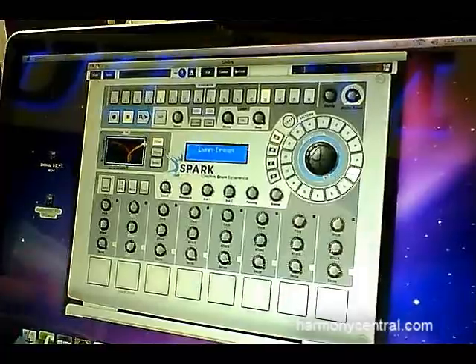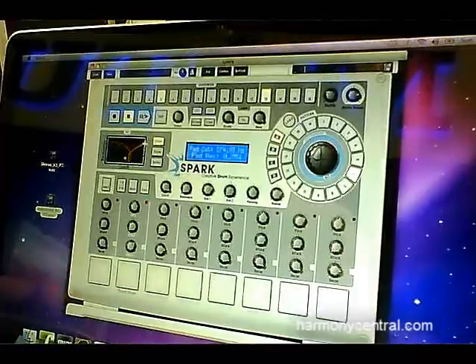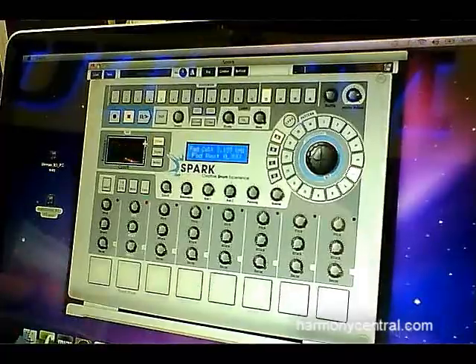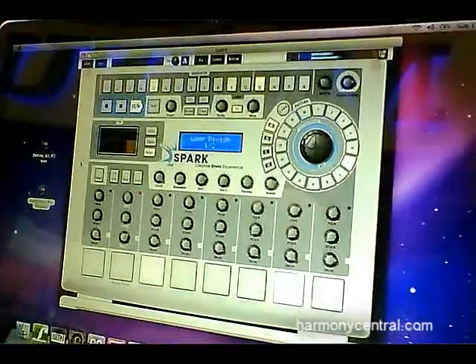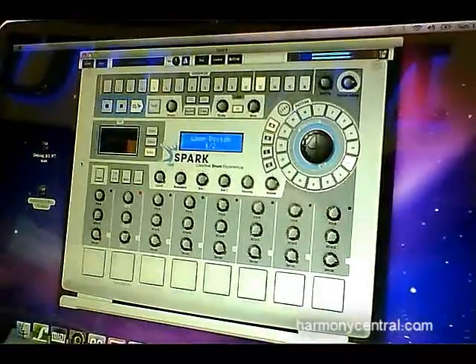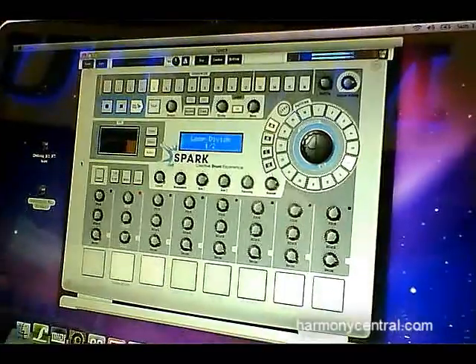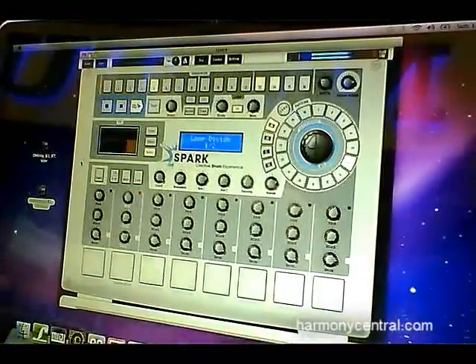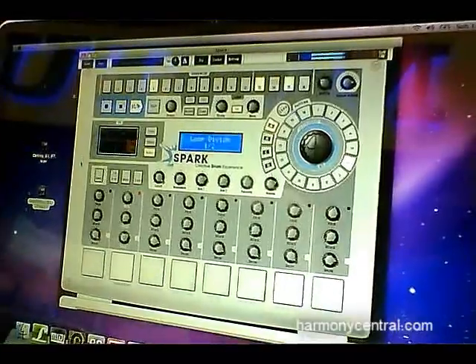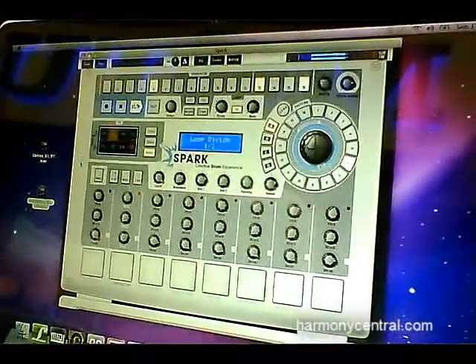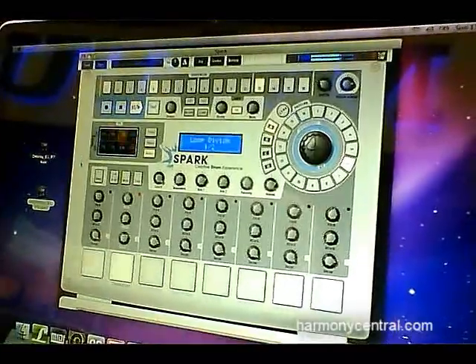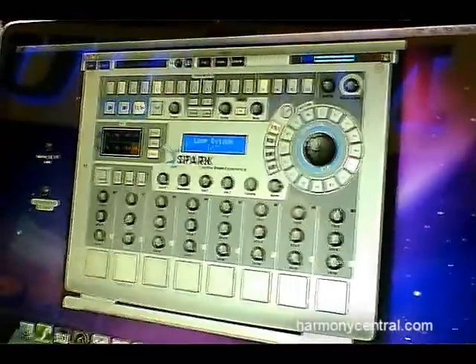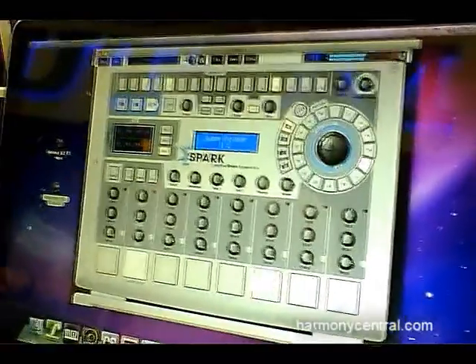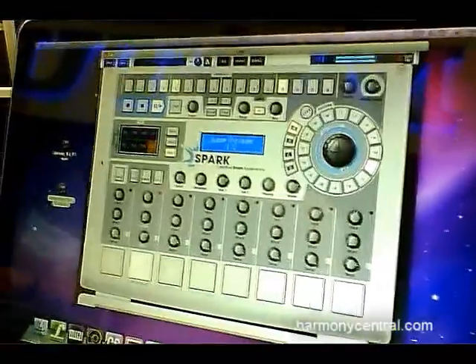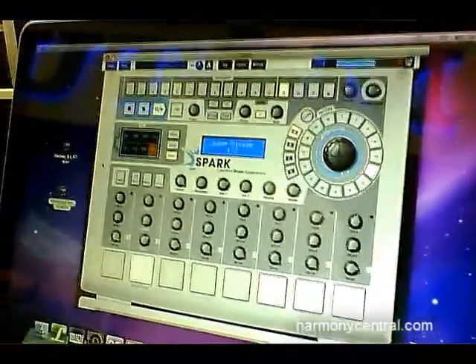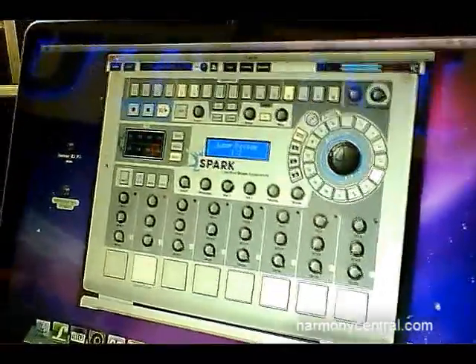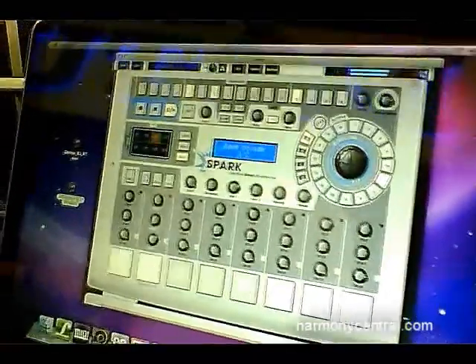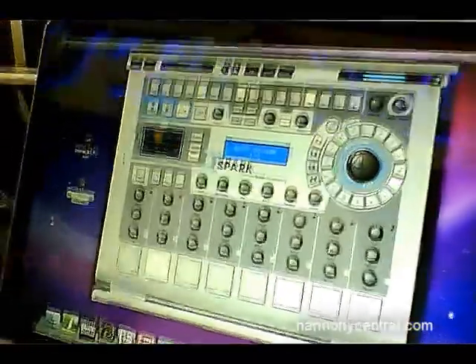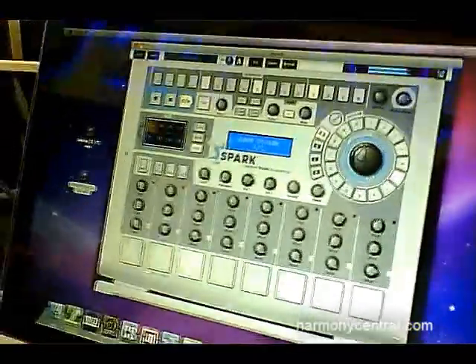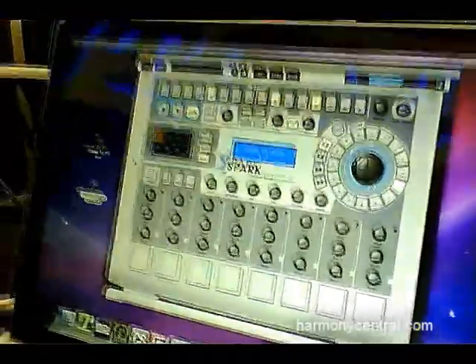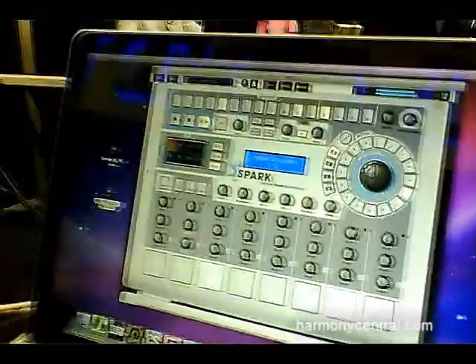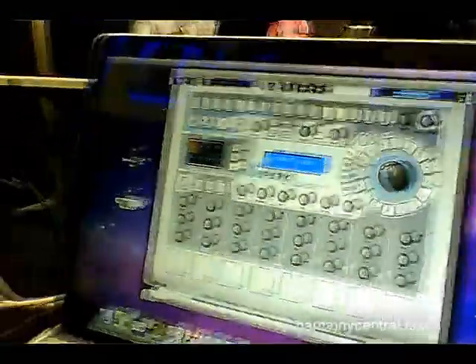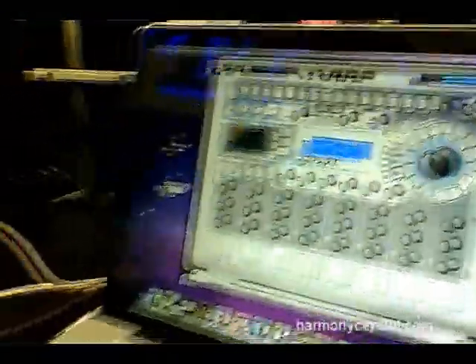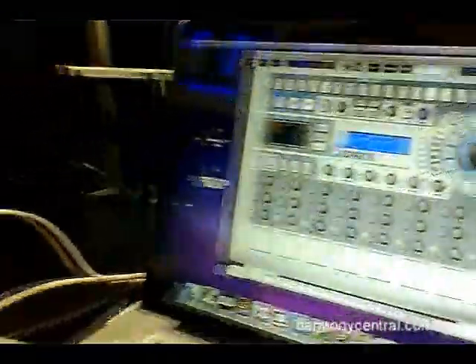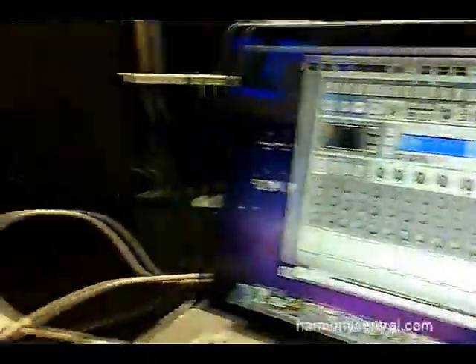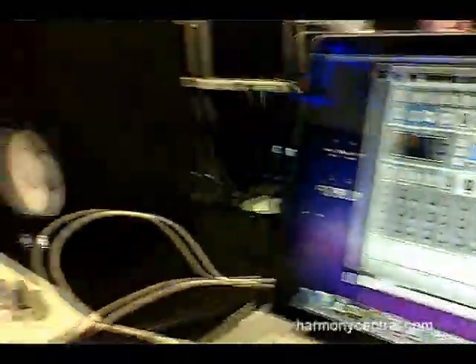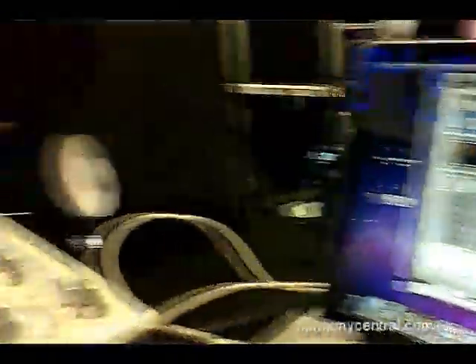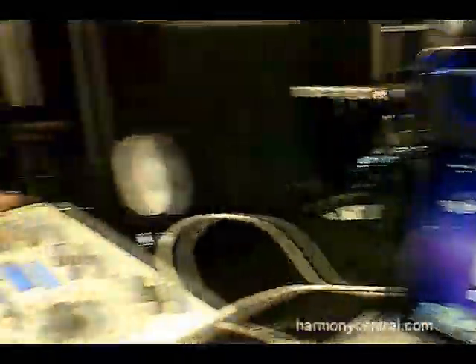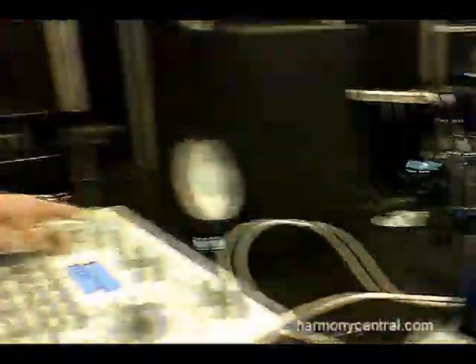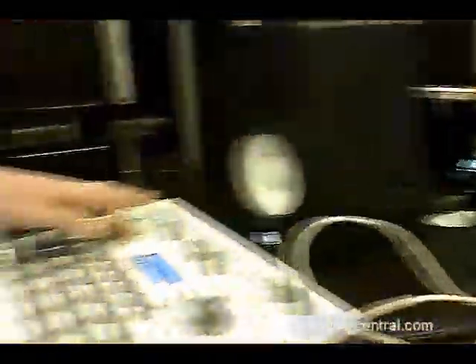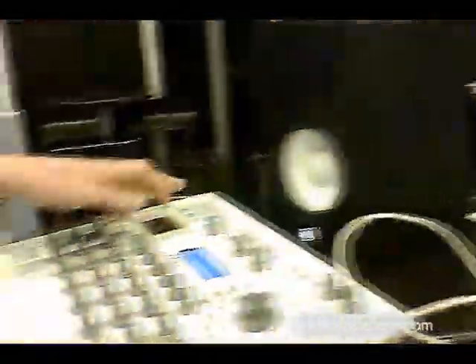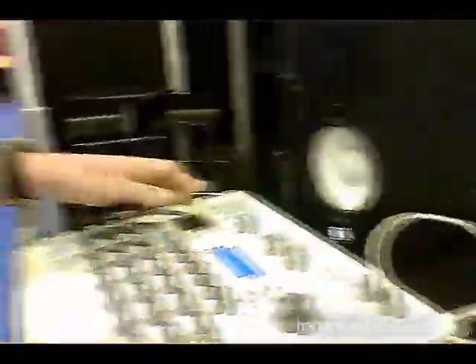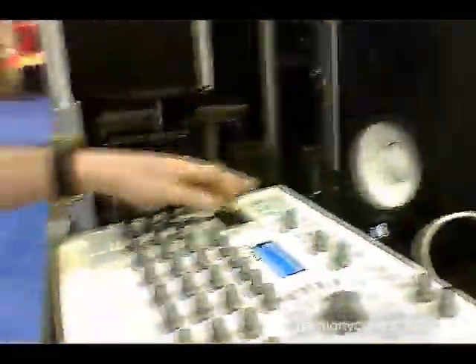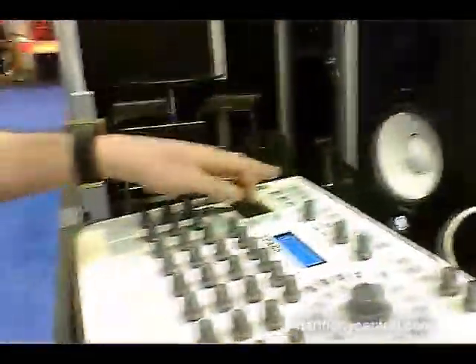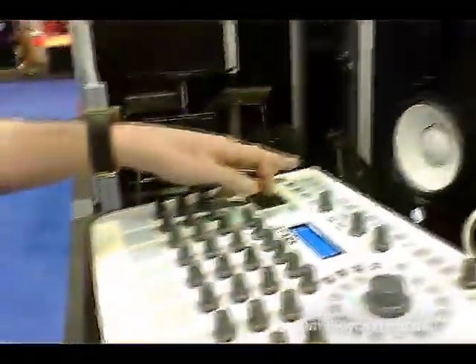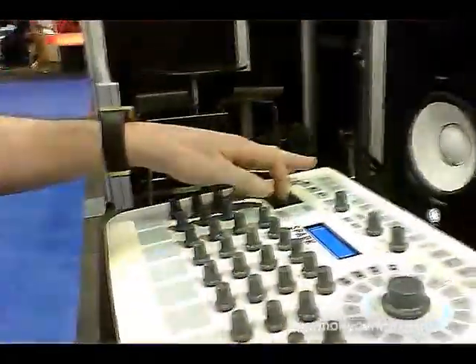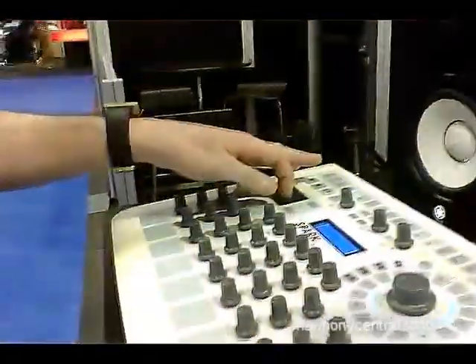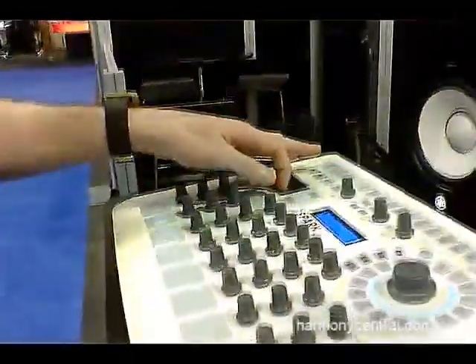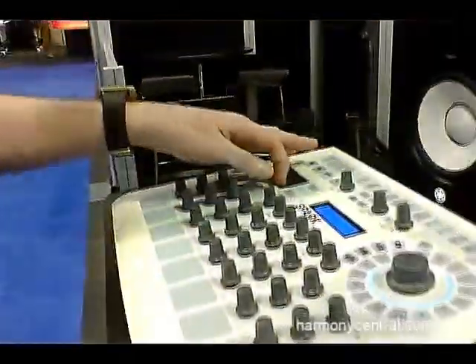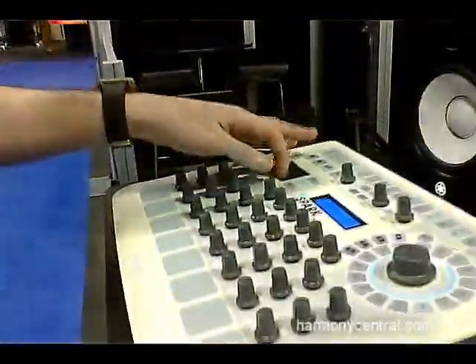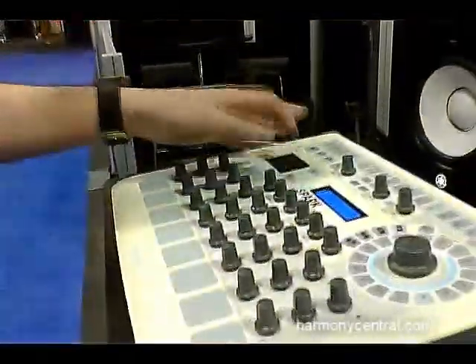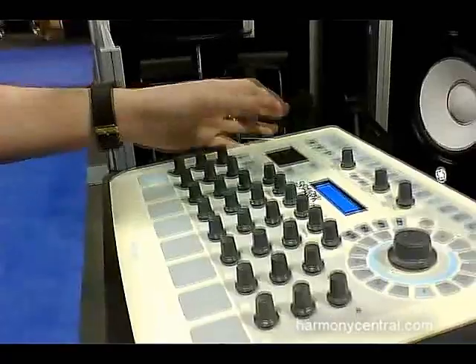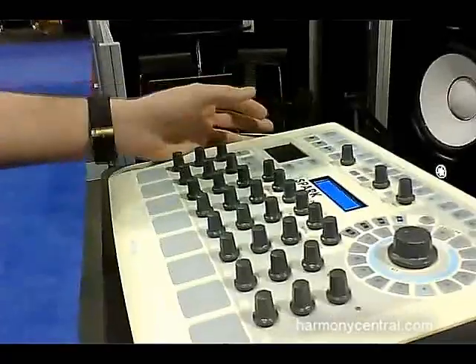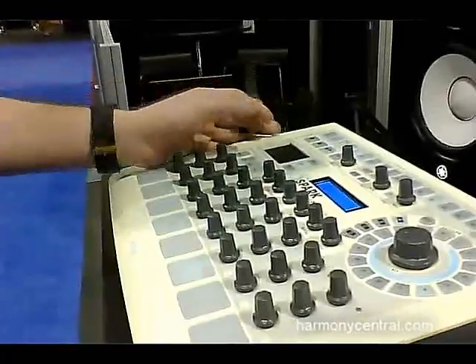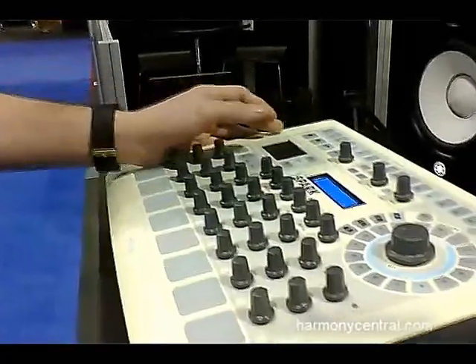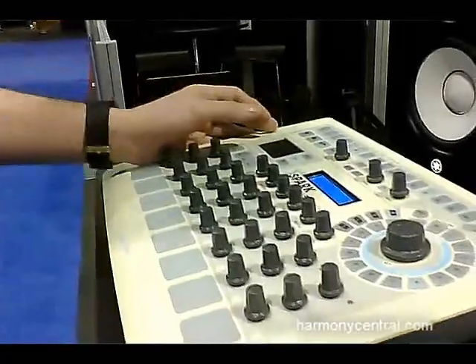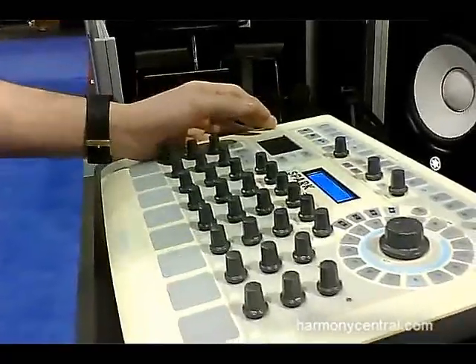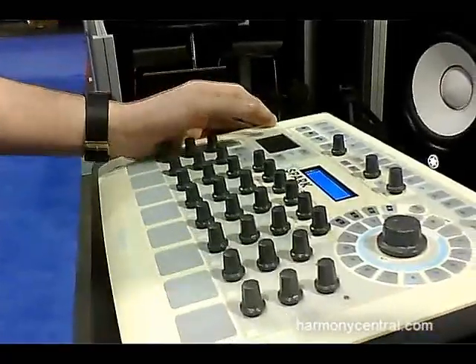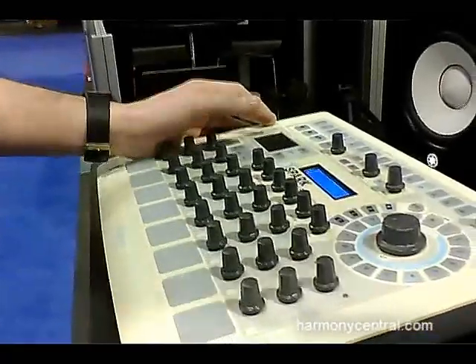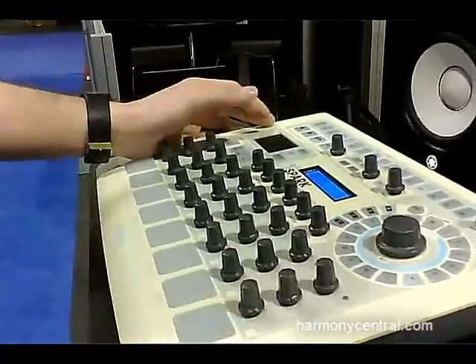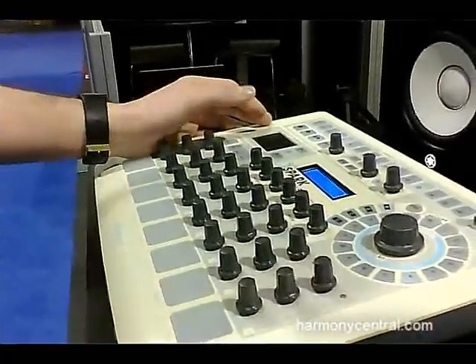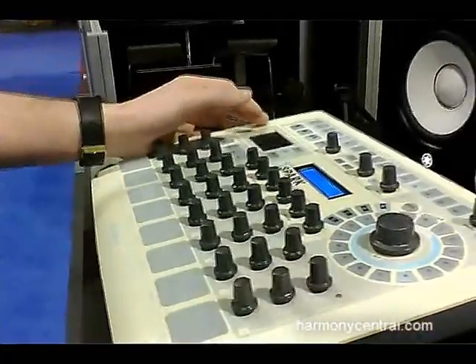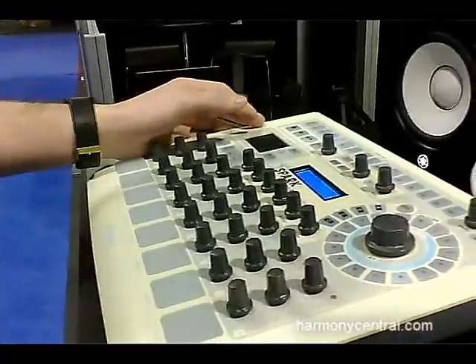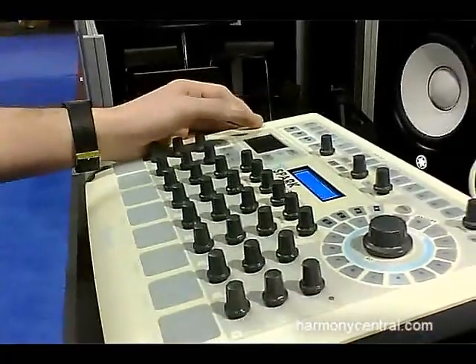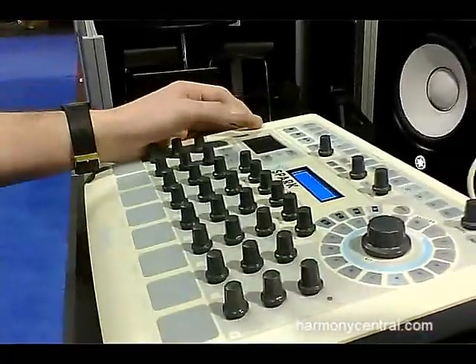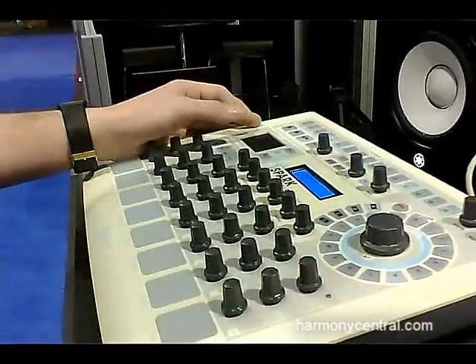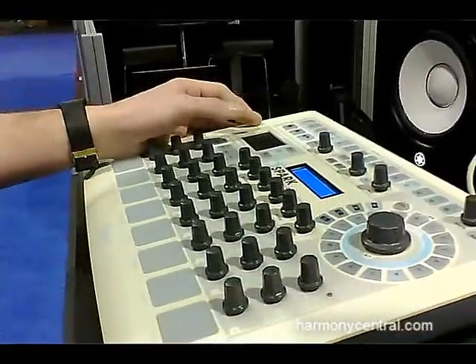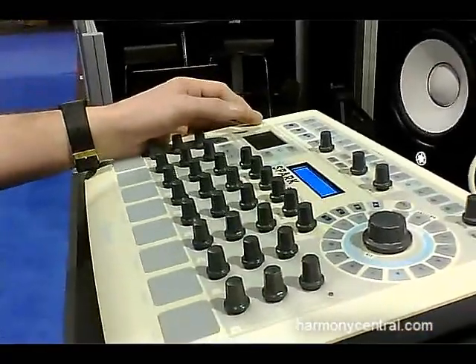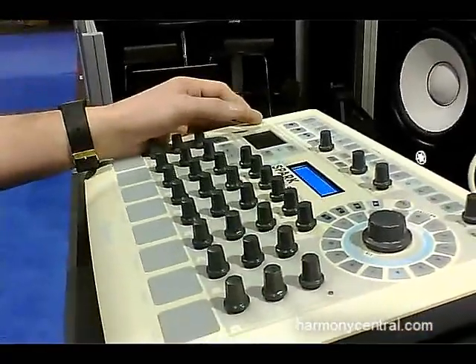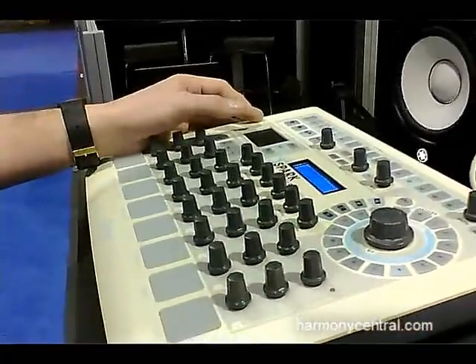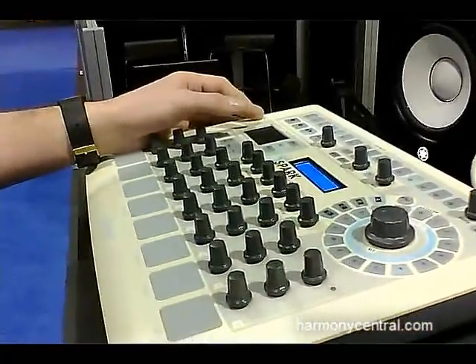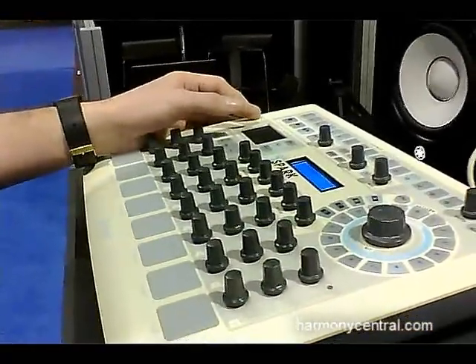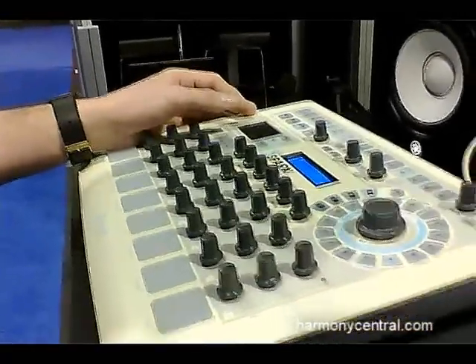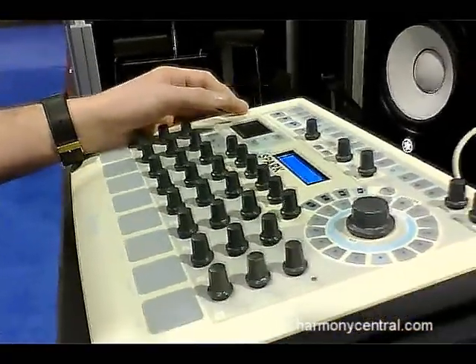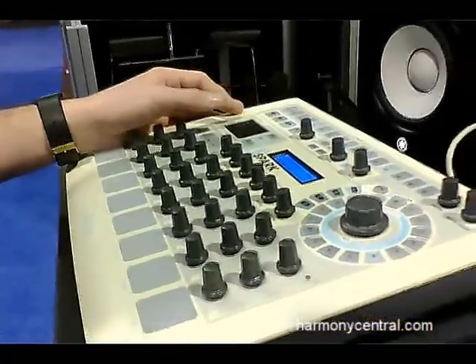On top of that, you can manipulate your sound. We included three different sound engines: analog emulation, sampling, and physical modeling.